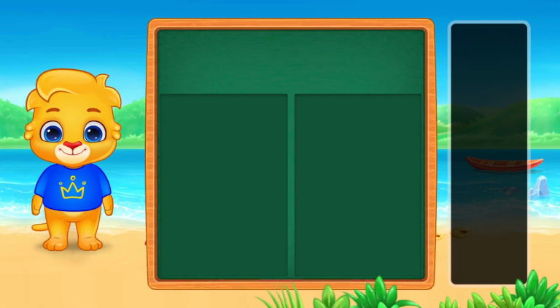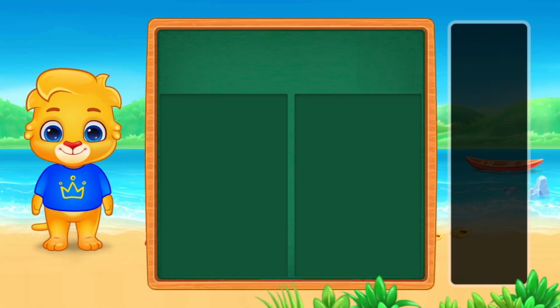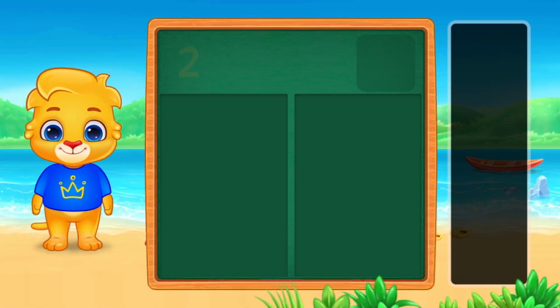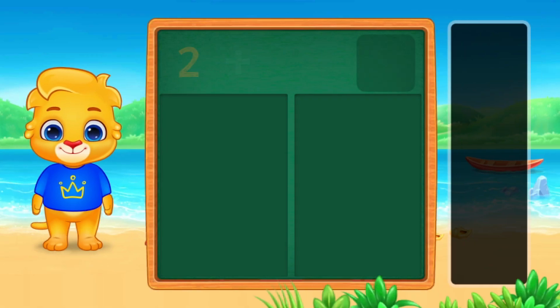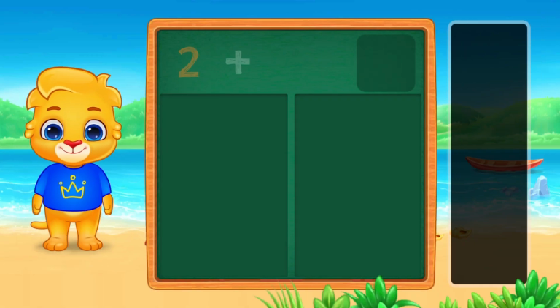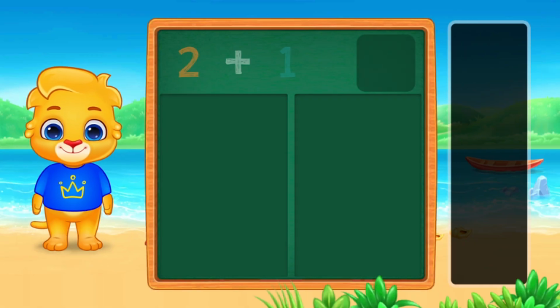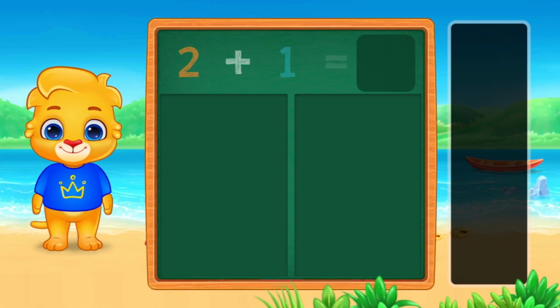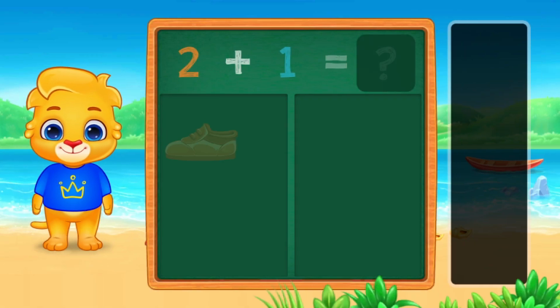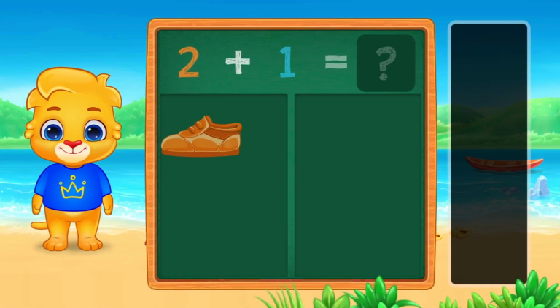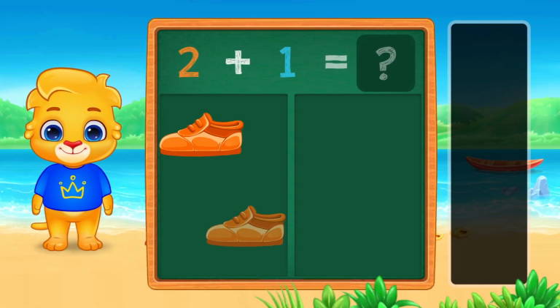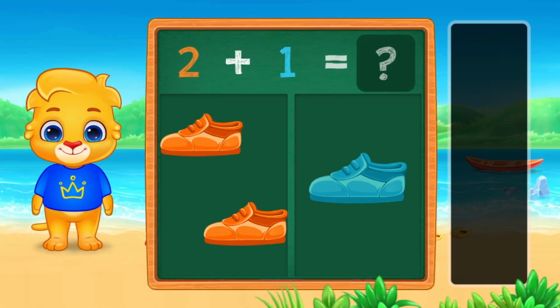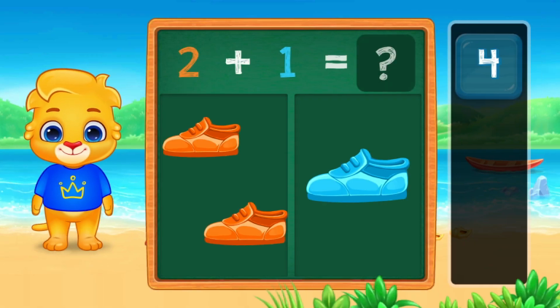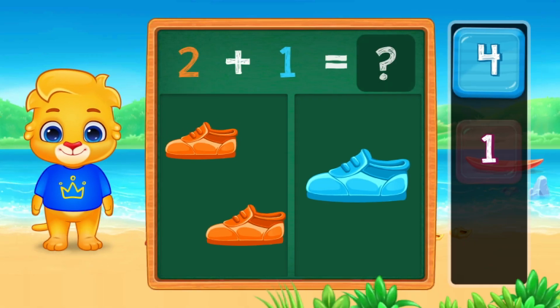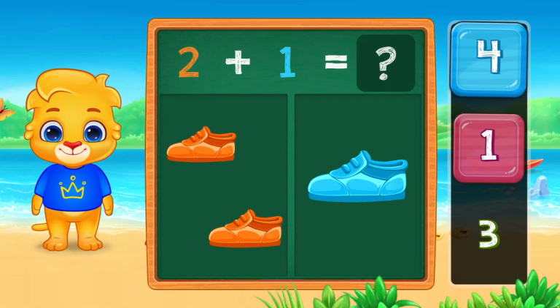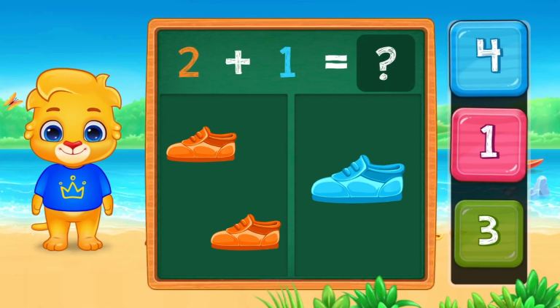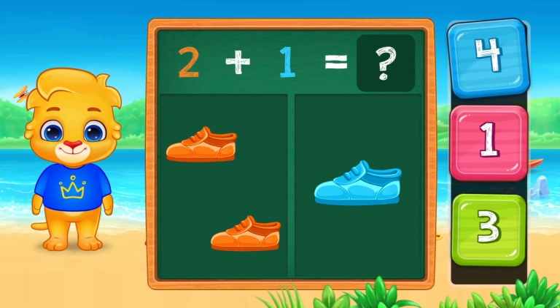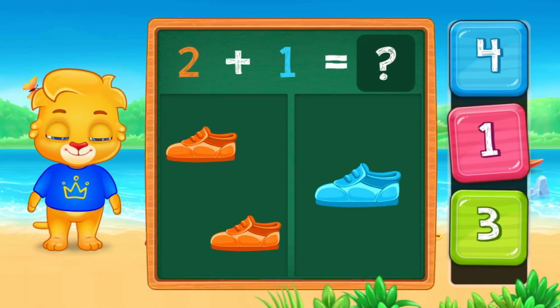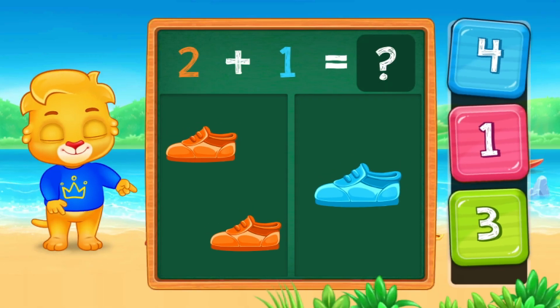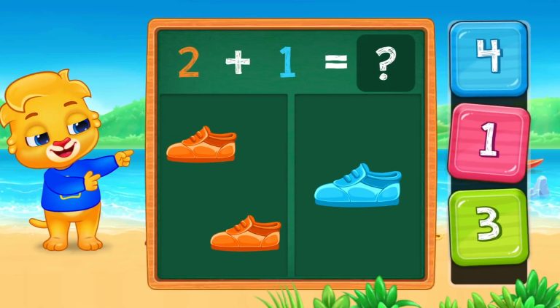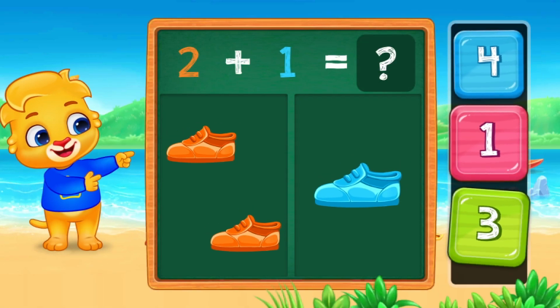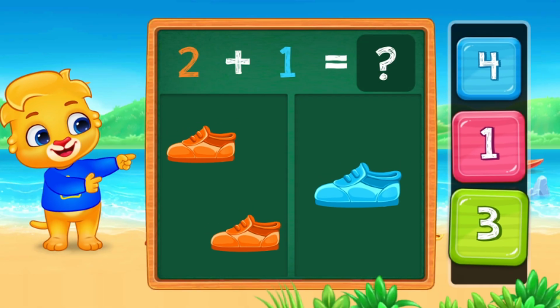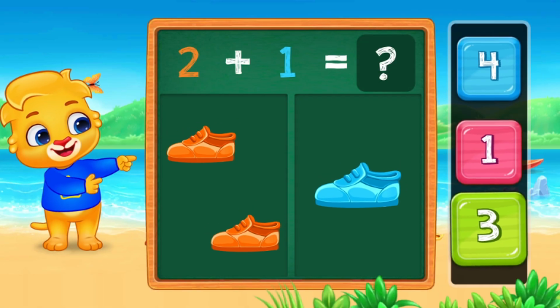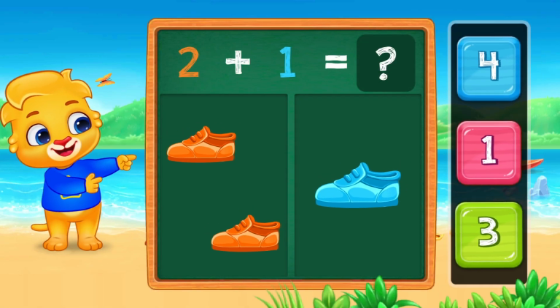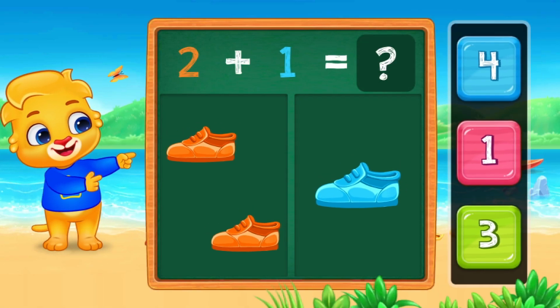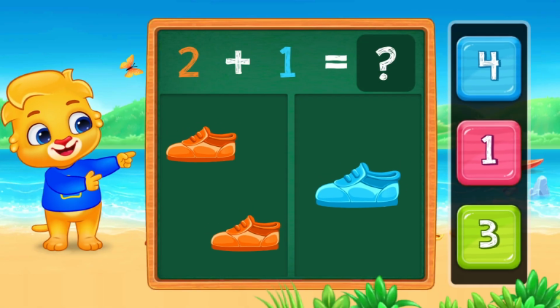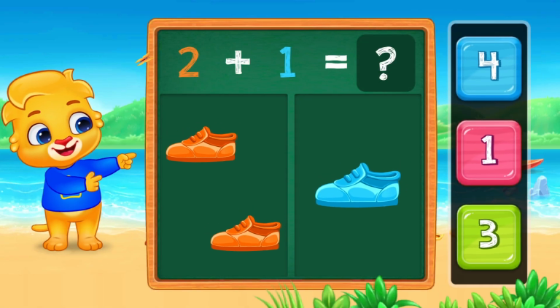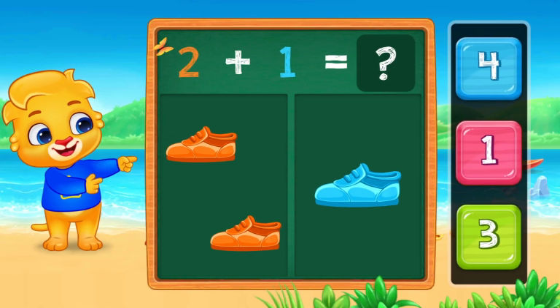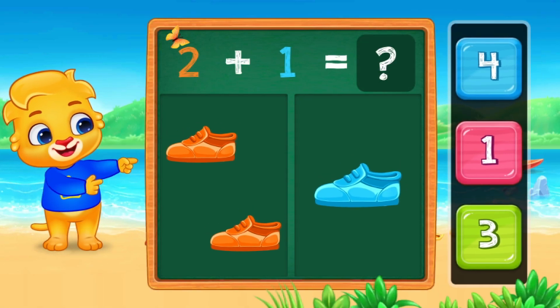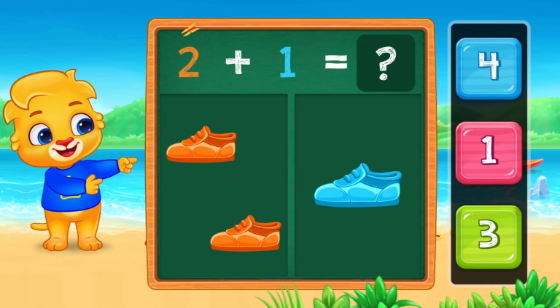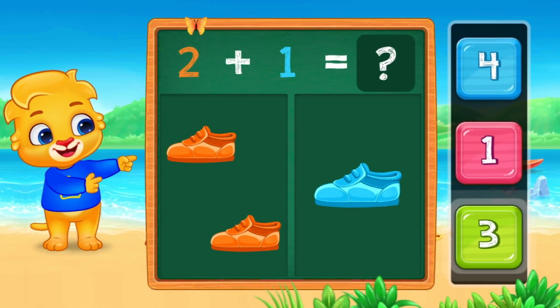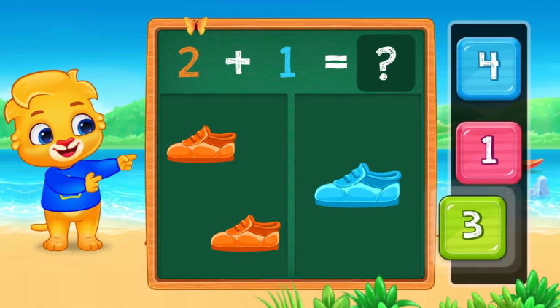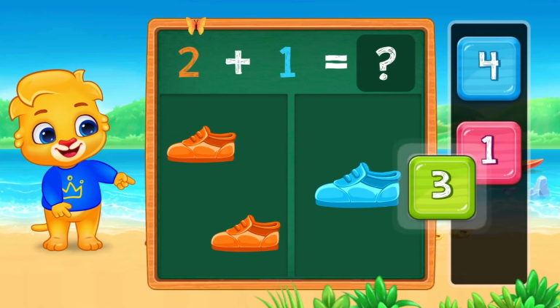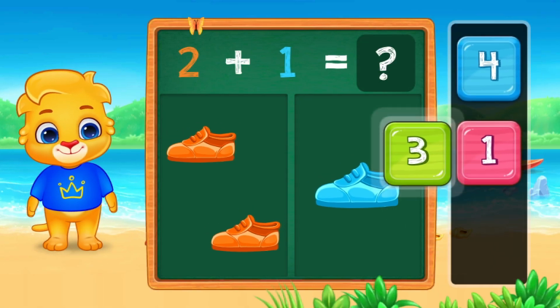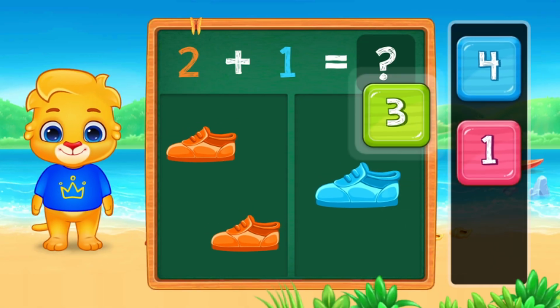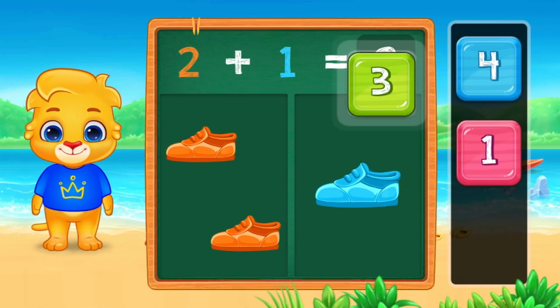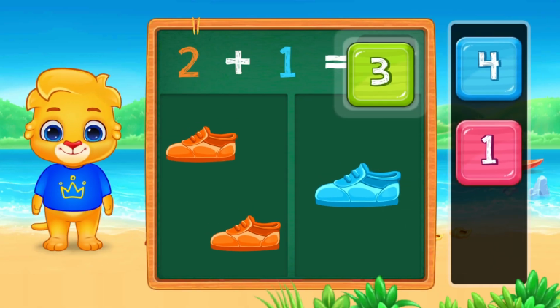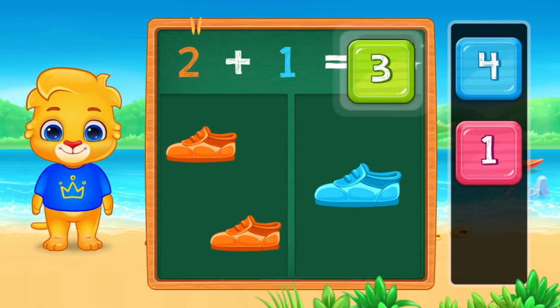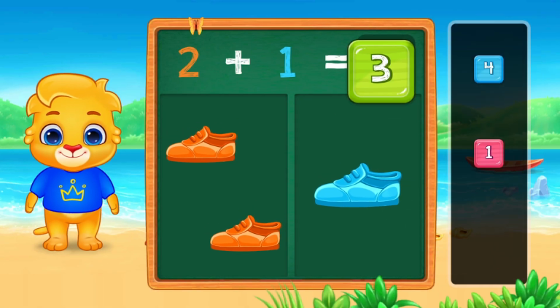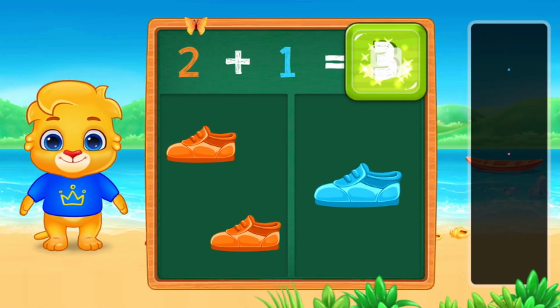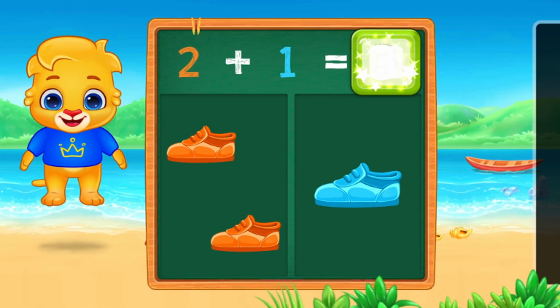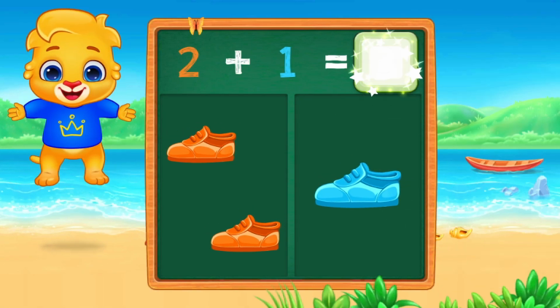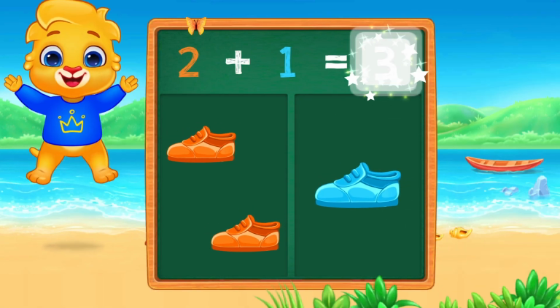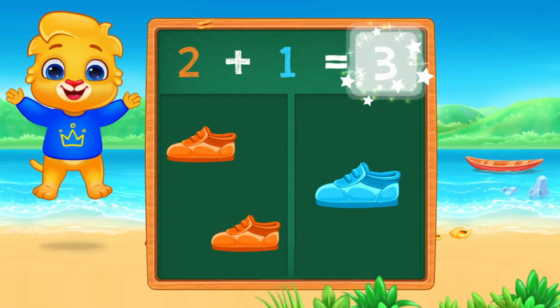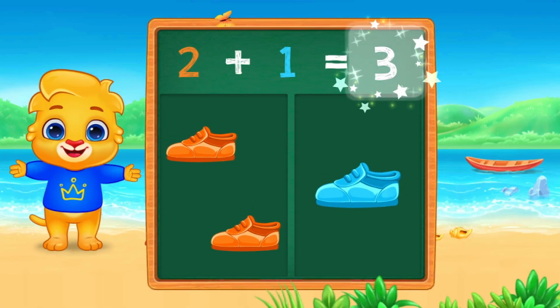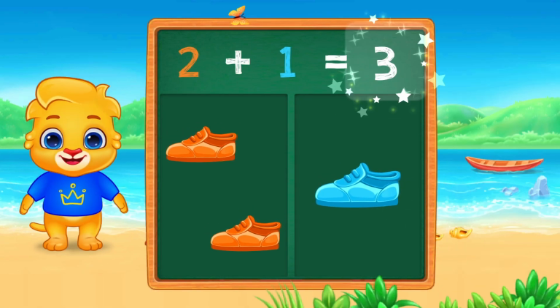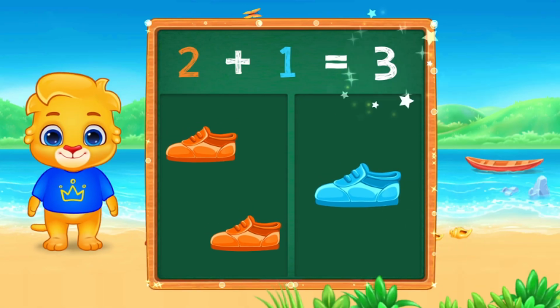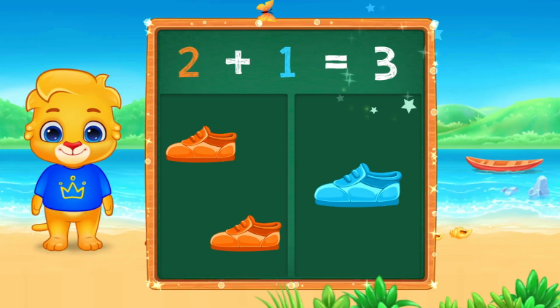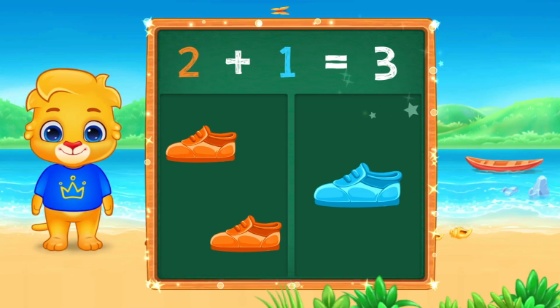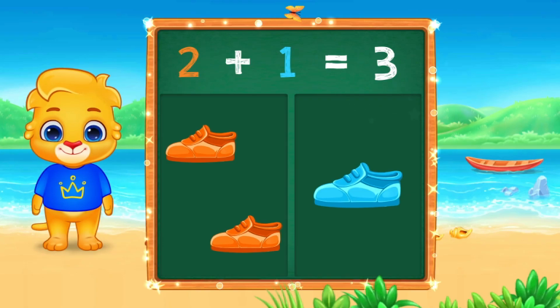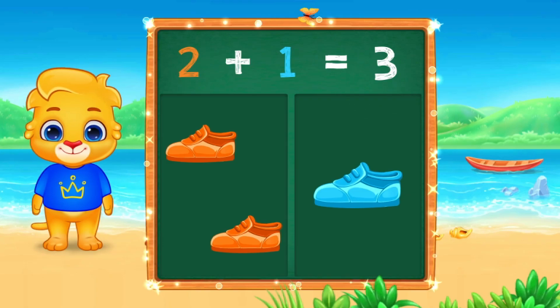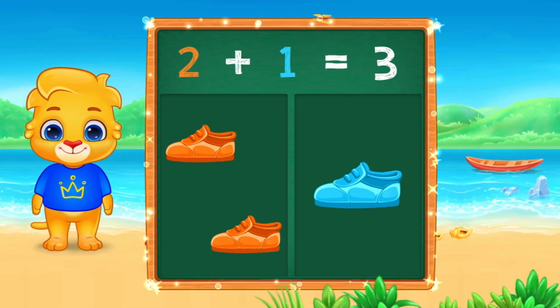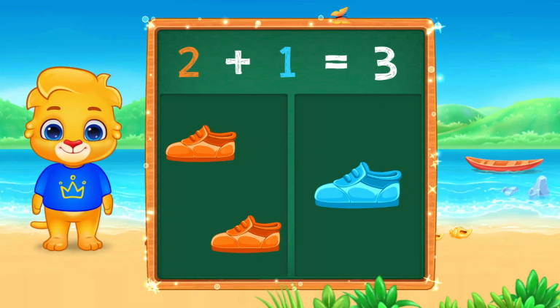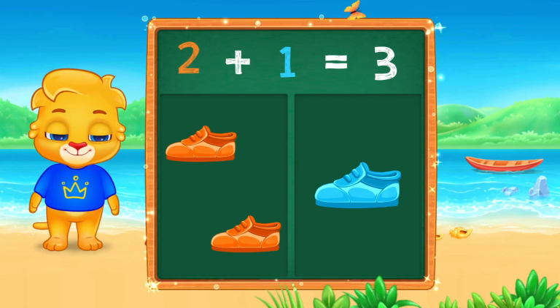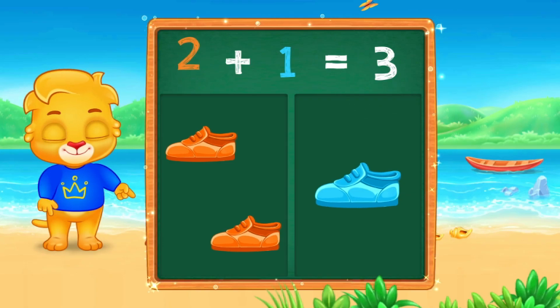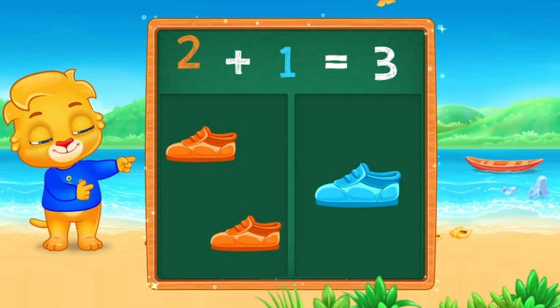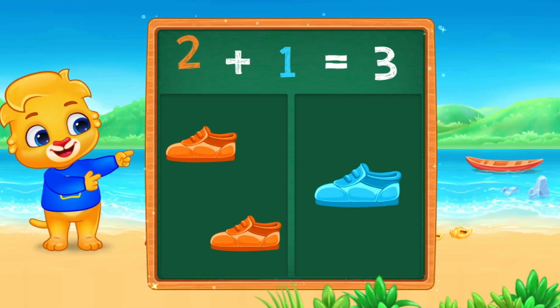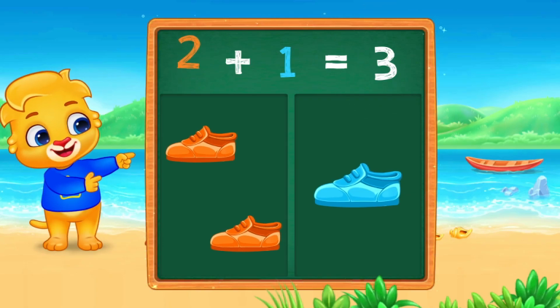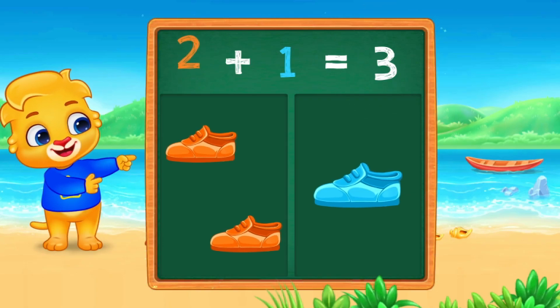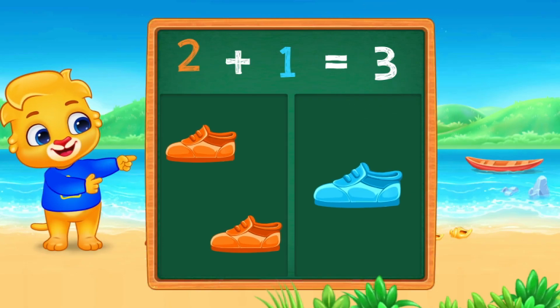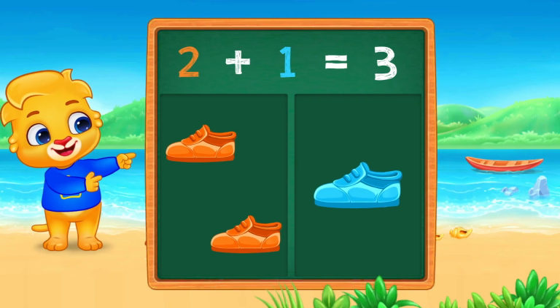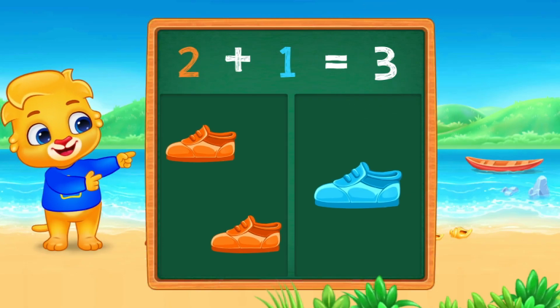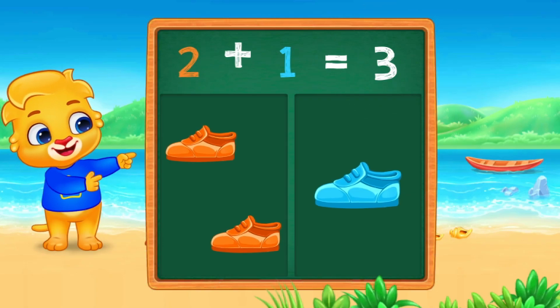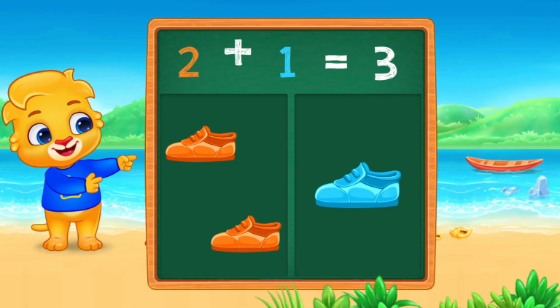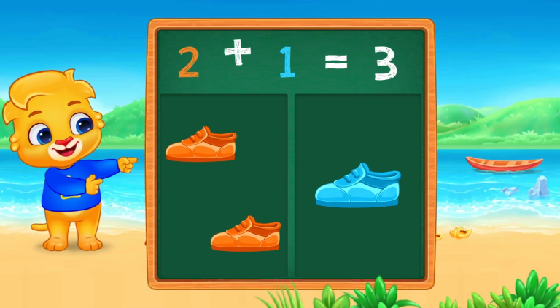Two sneakers plus one more. Two plus one equals three. Let's high five!